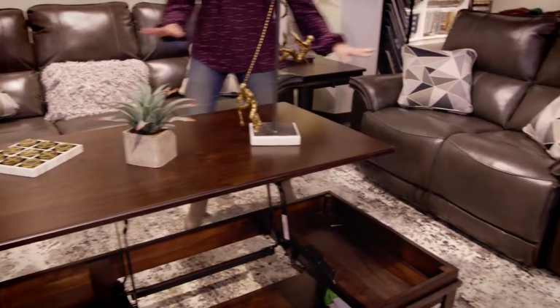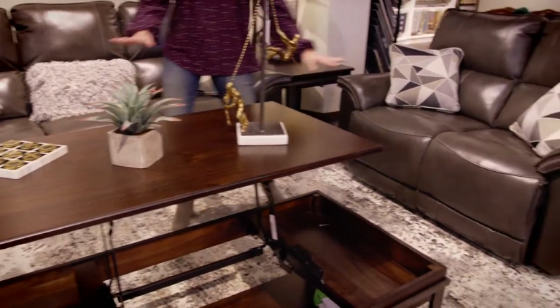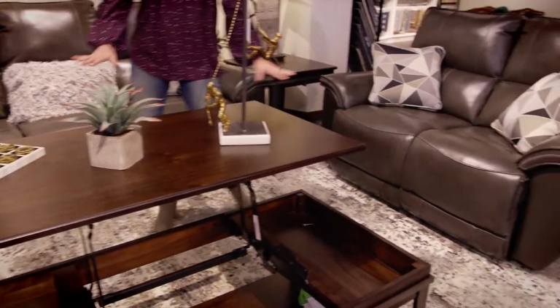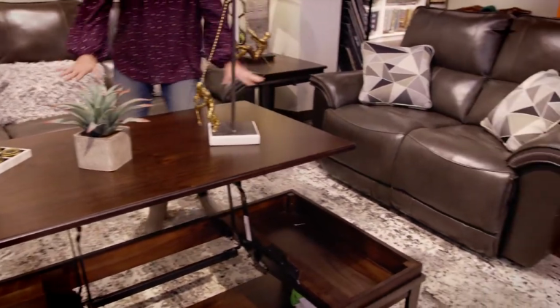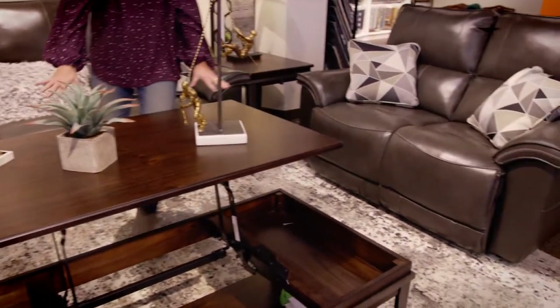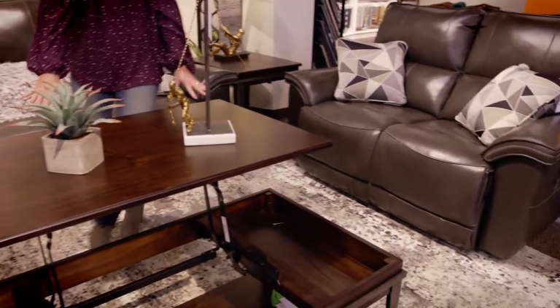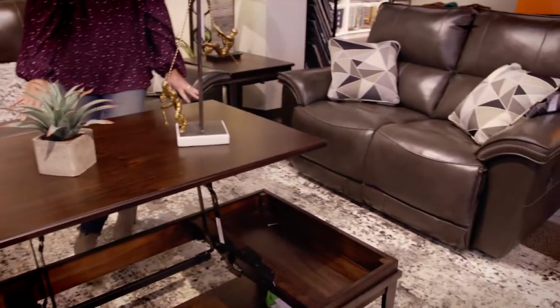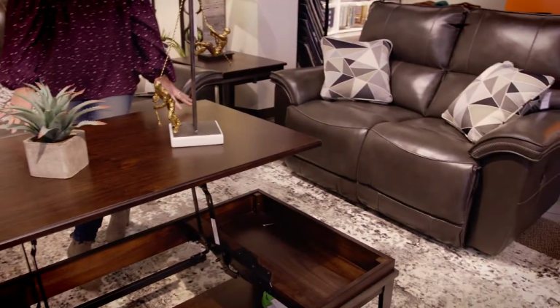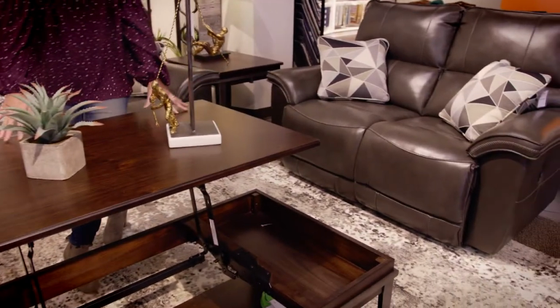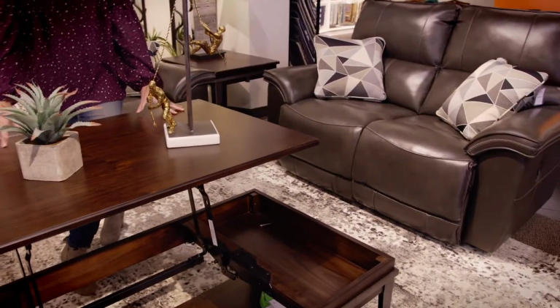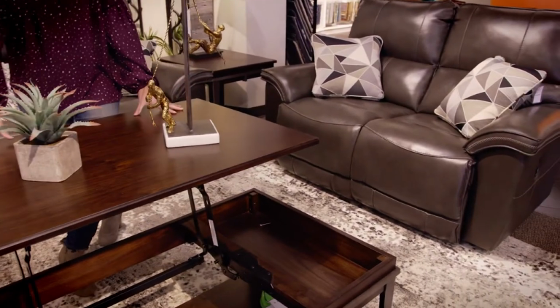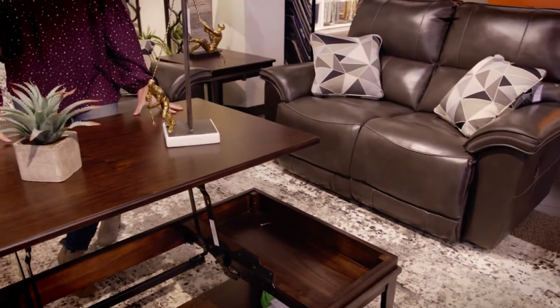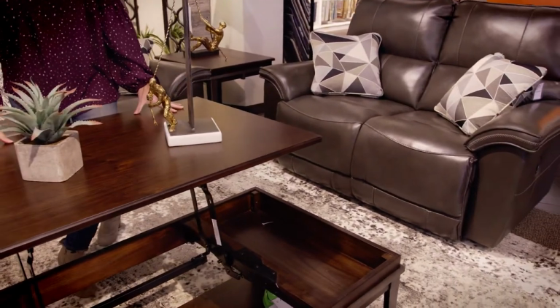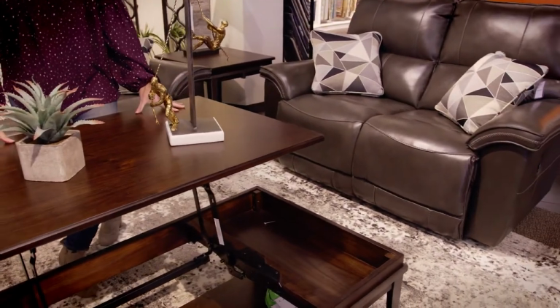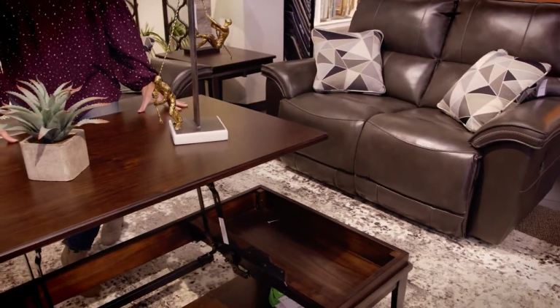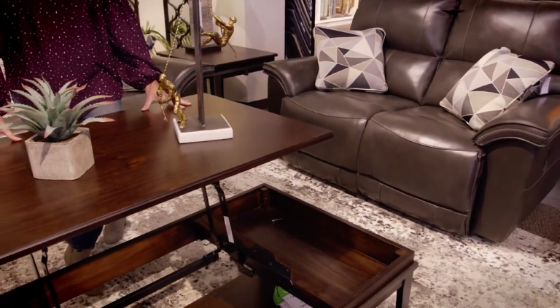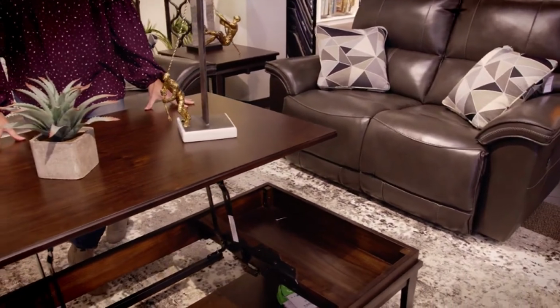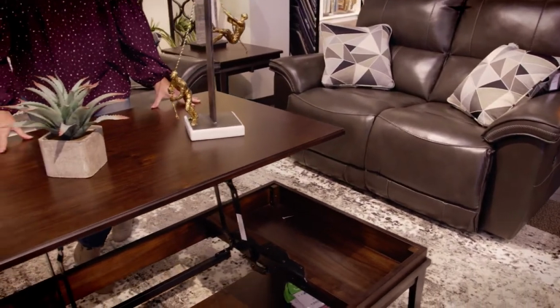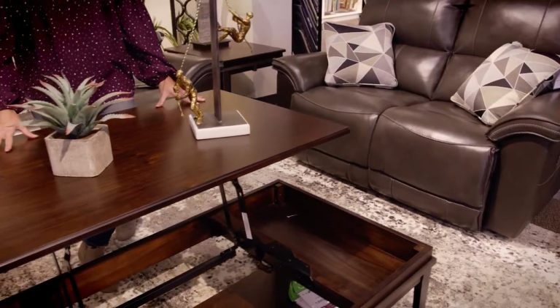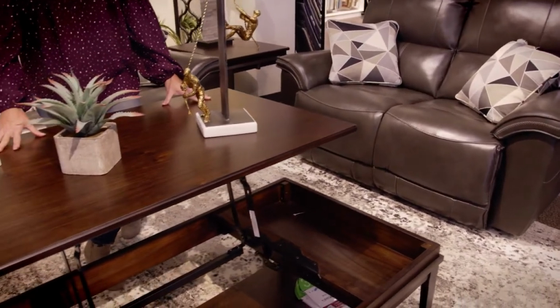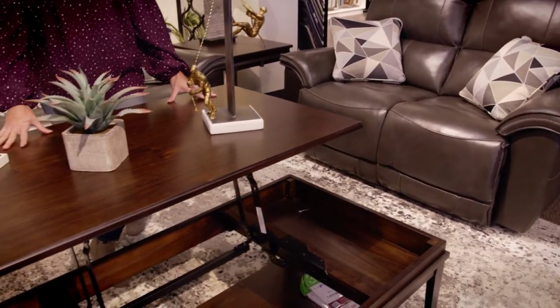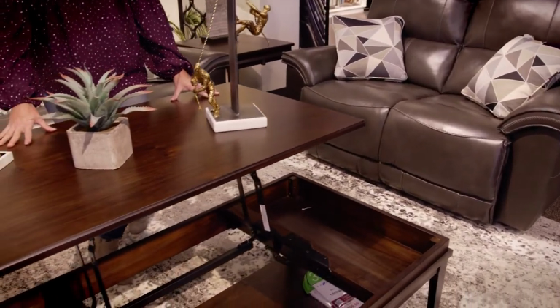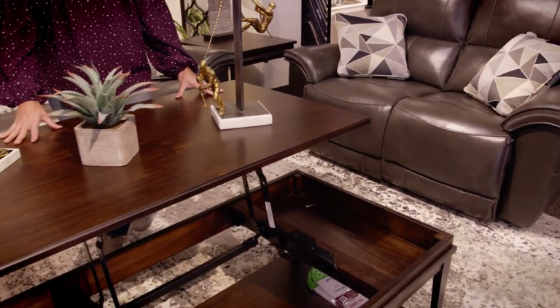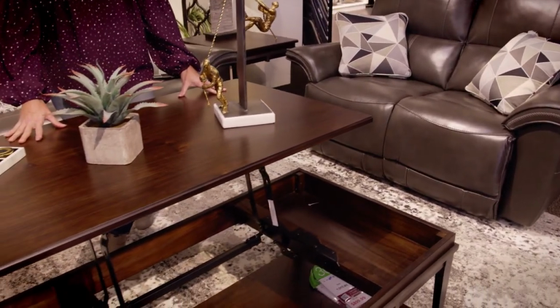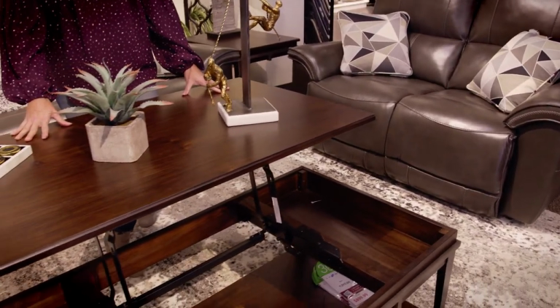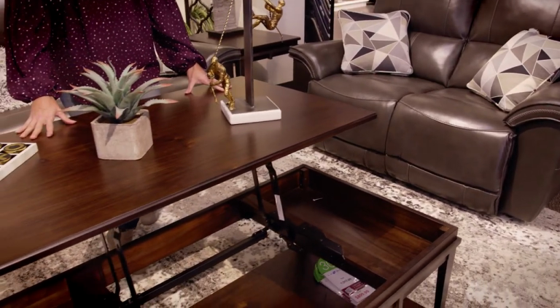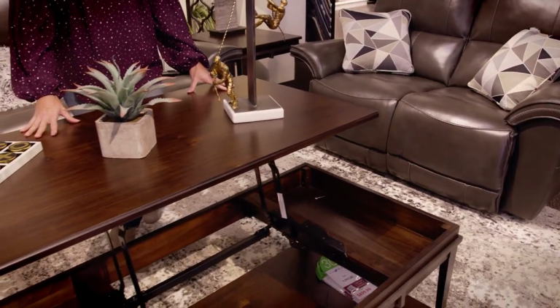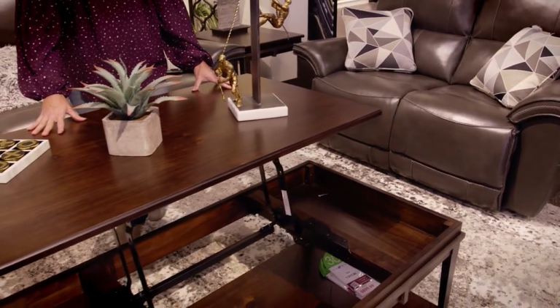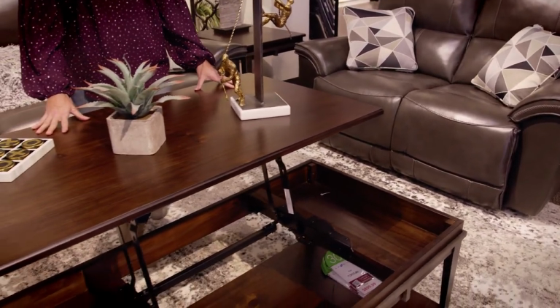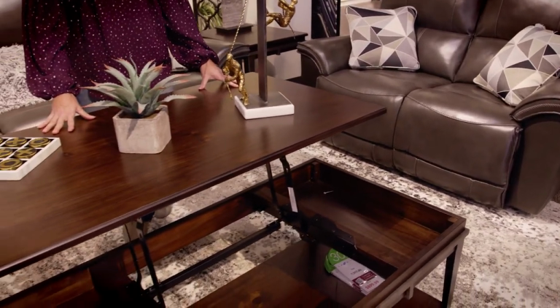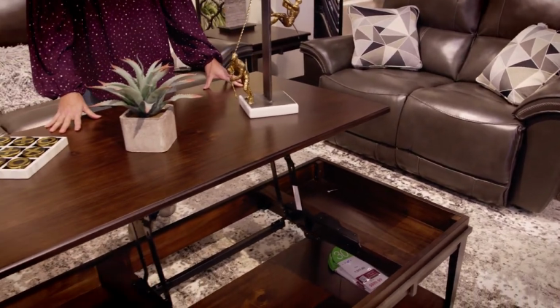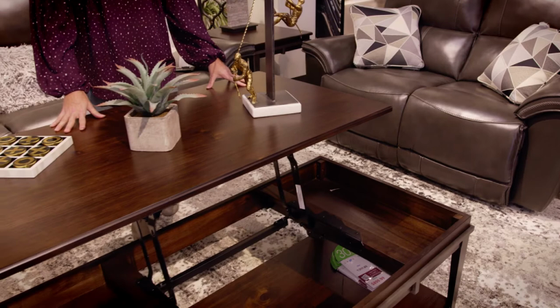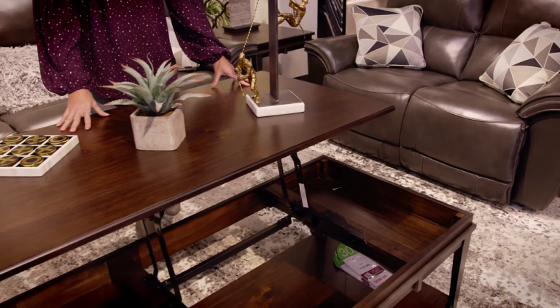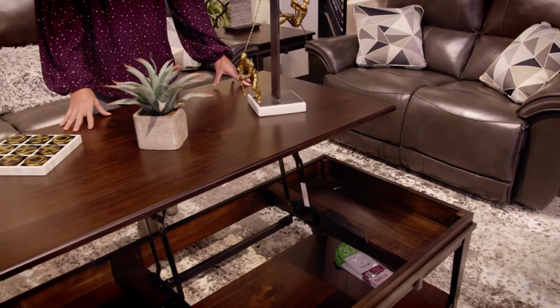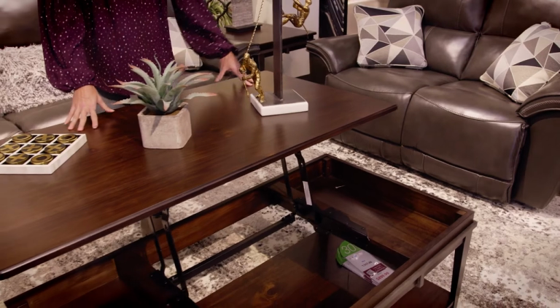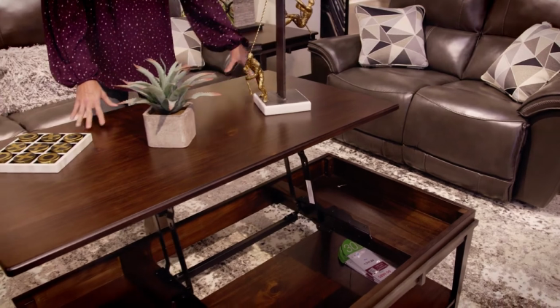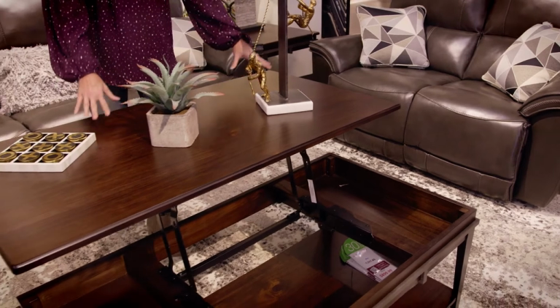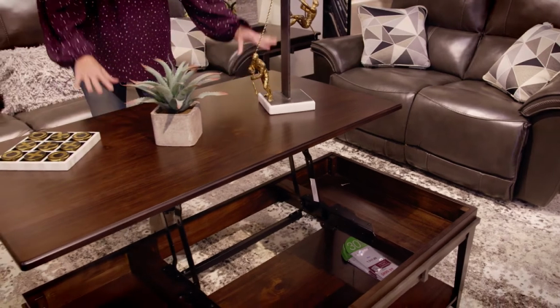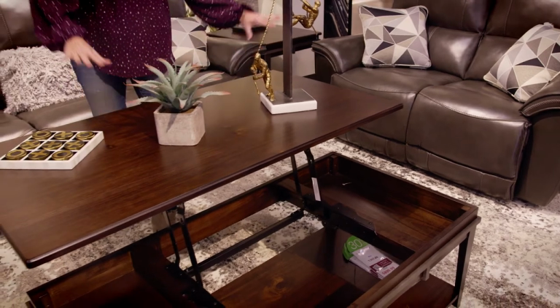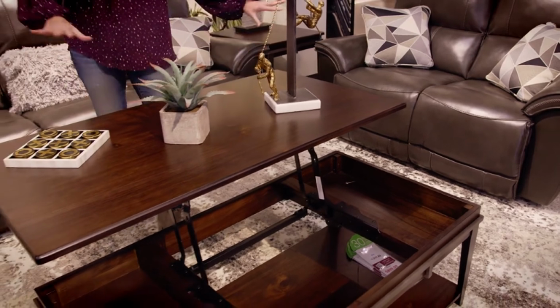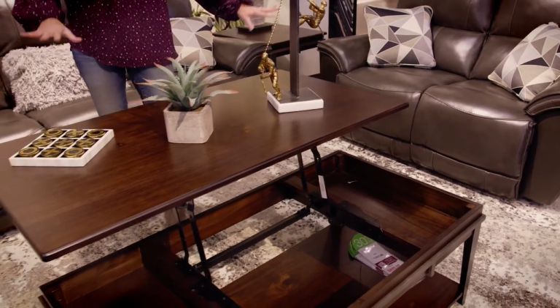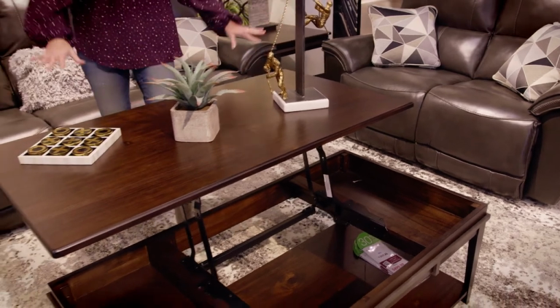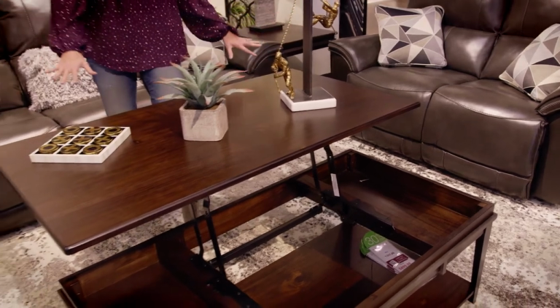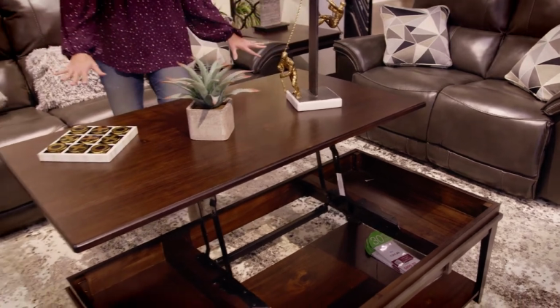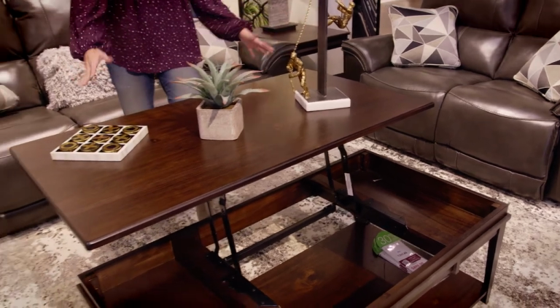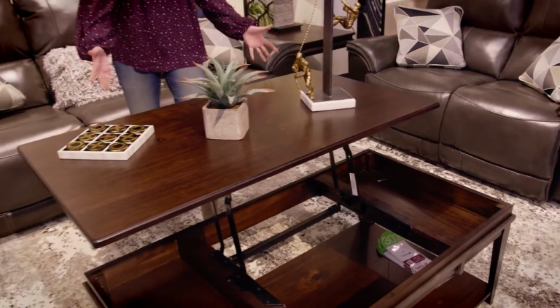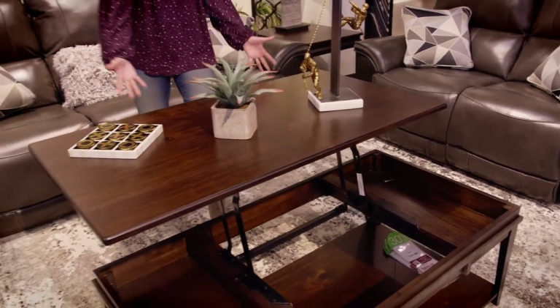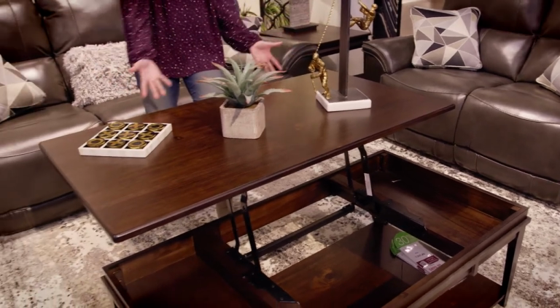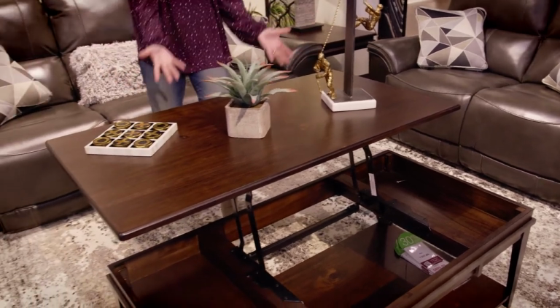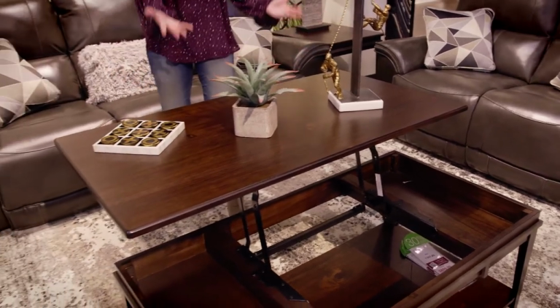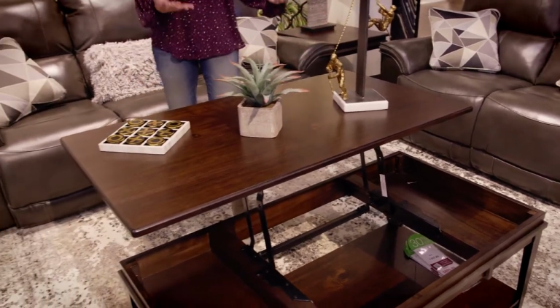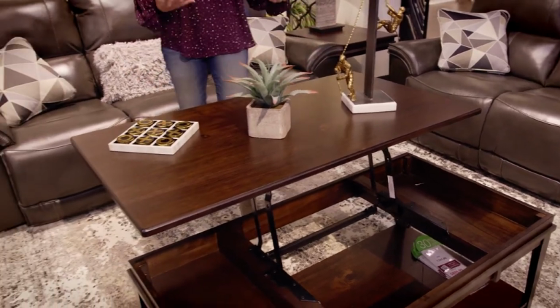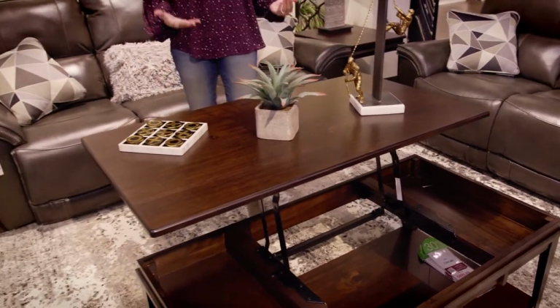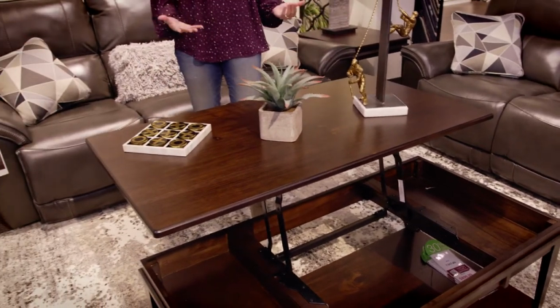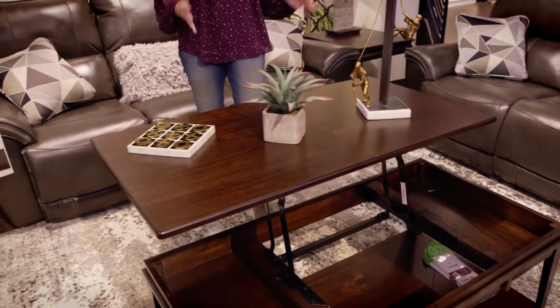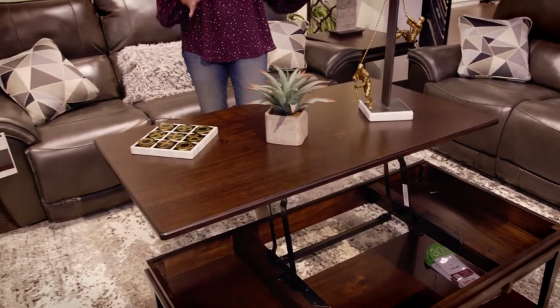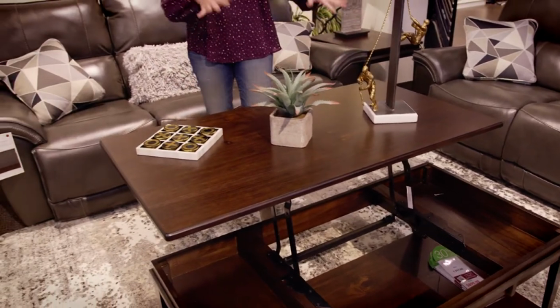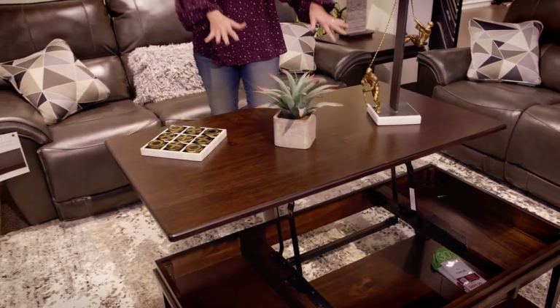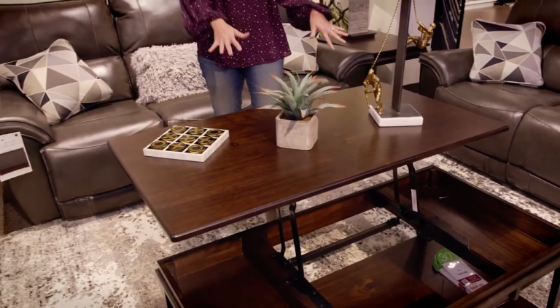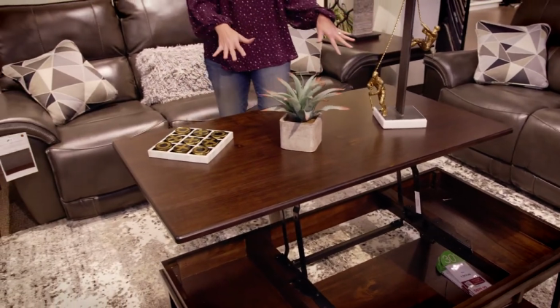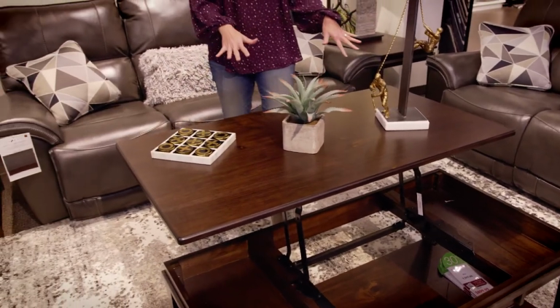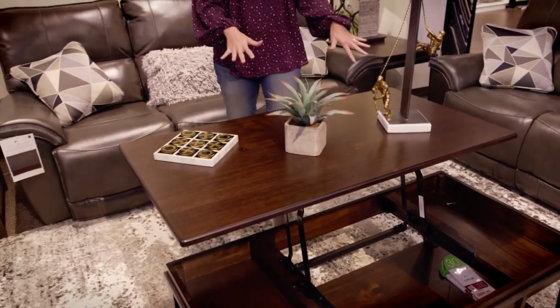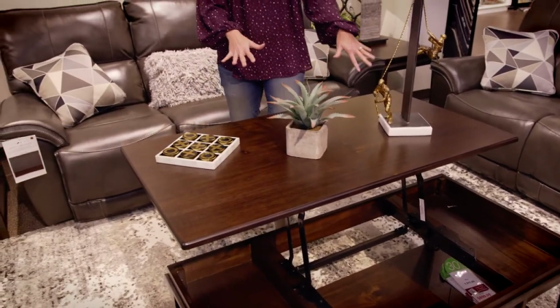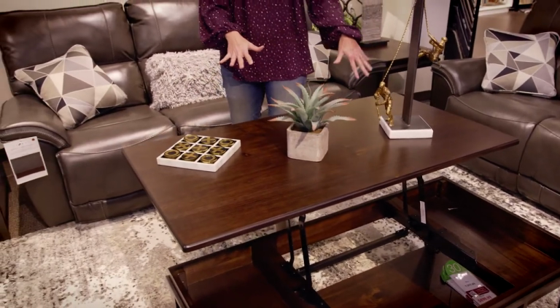Love these kinds of coffee tables. I know my kids like to use them when we eat dinner in front of the TV. You can prop it up or have it low.